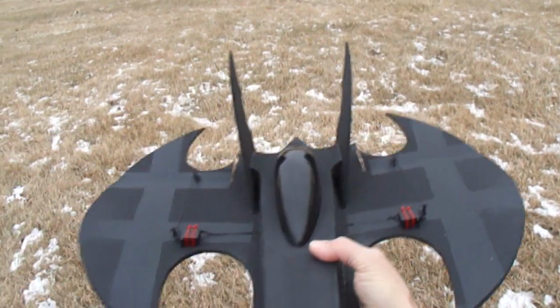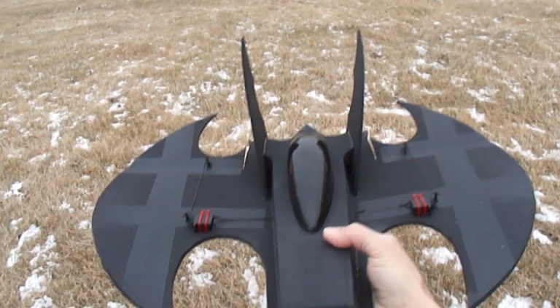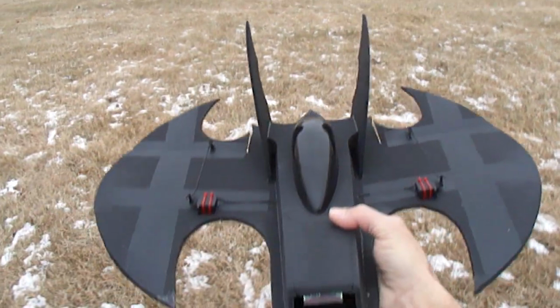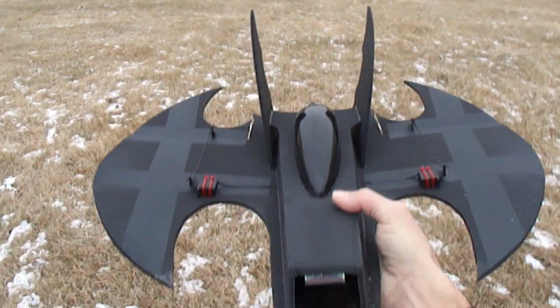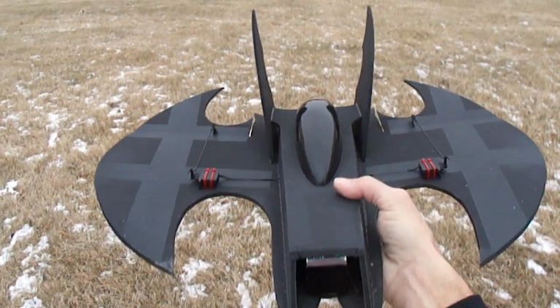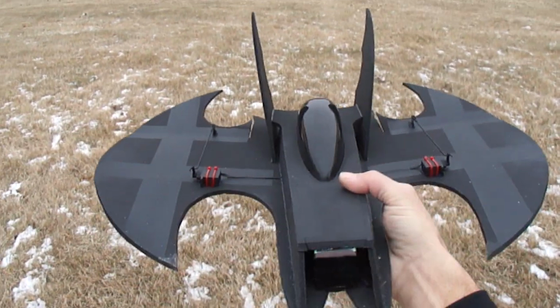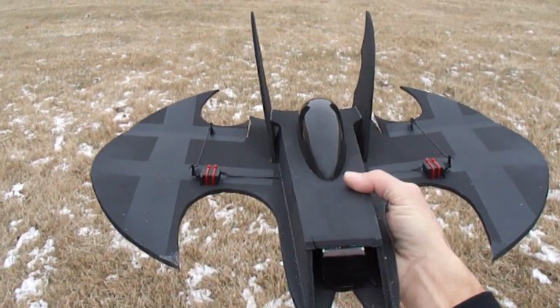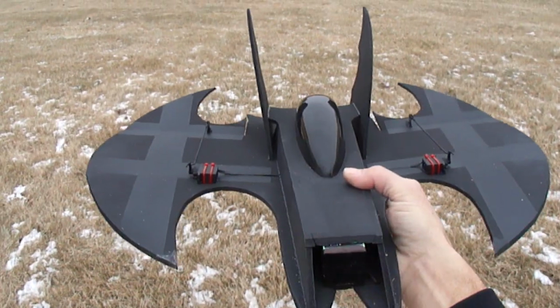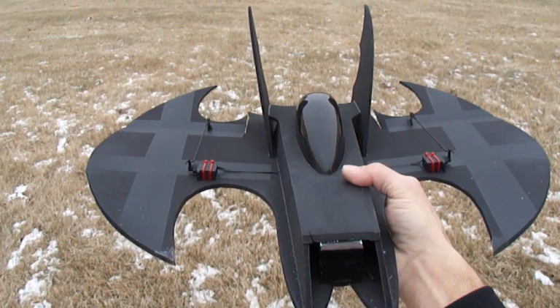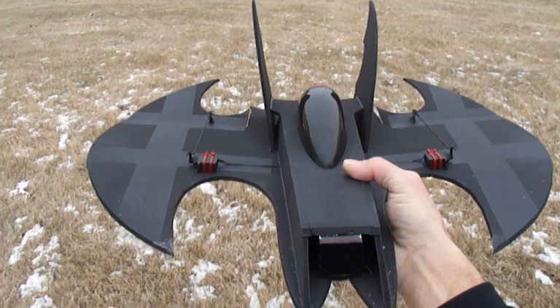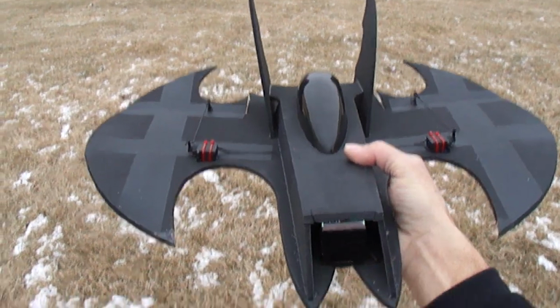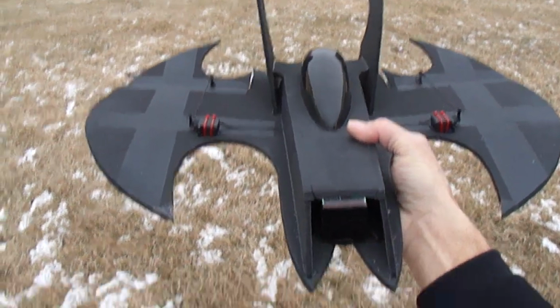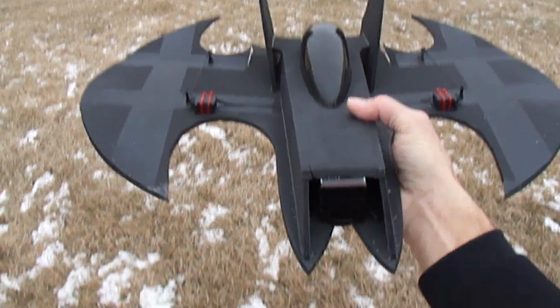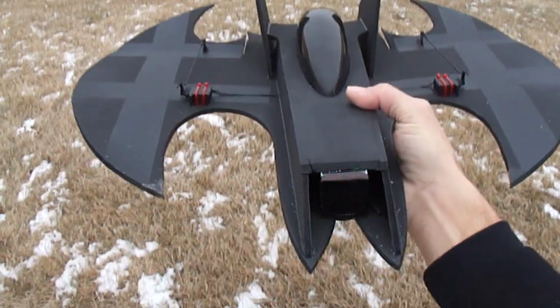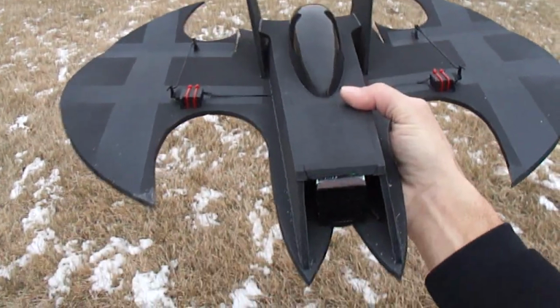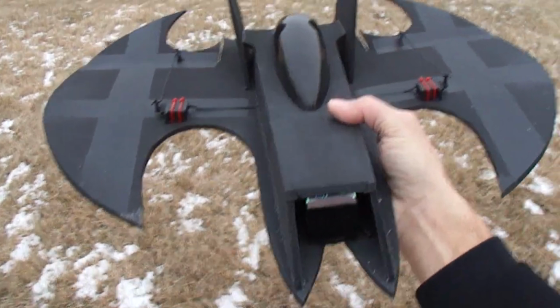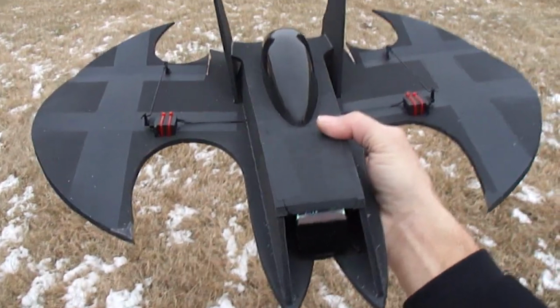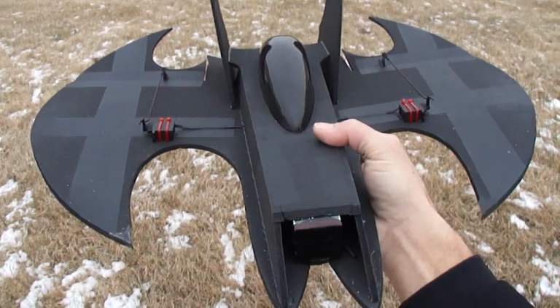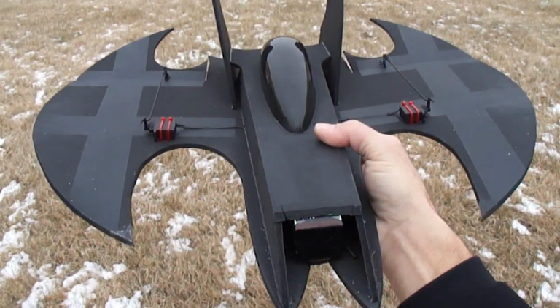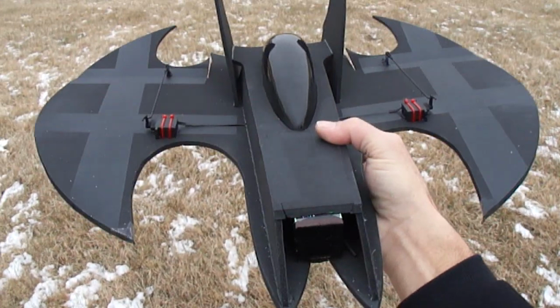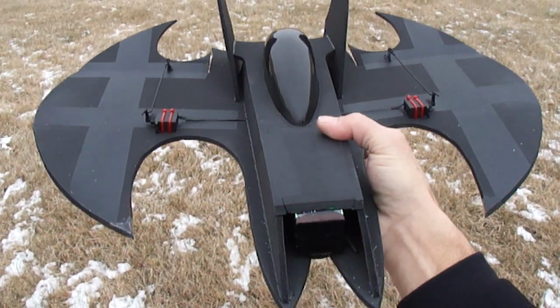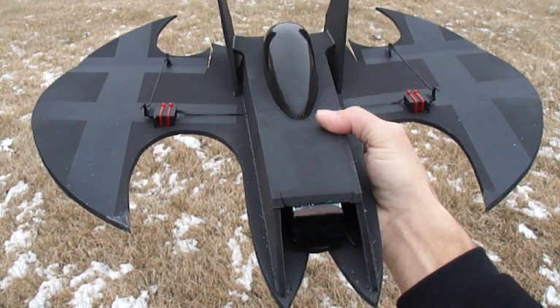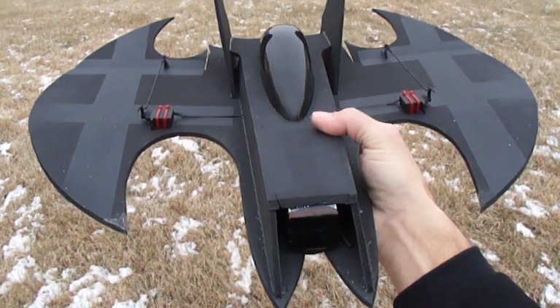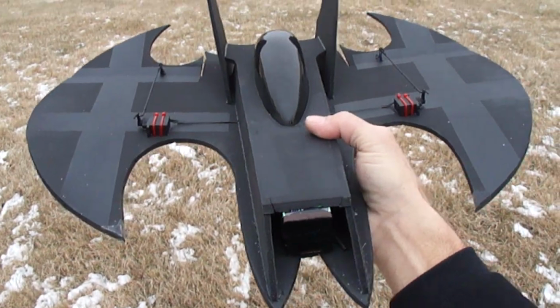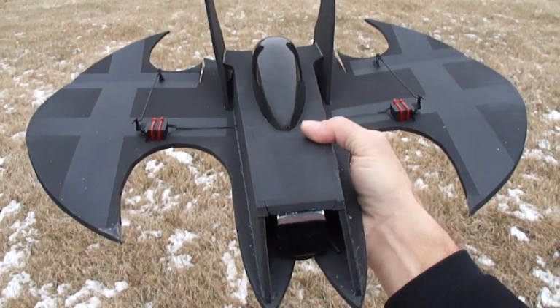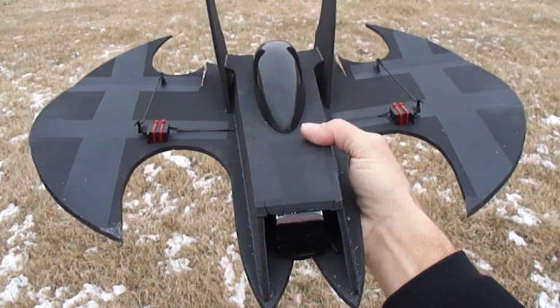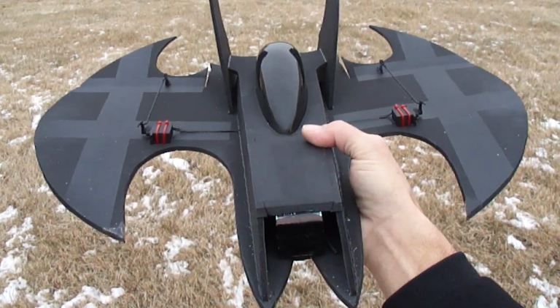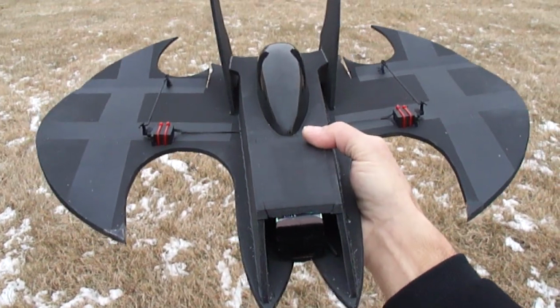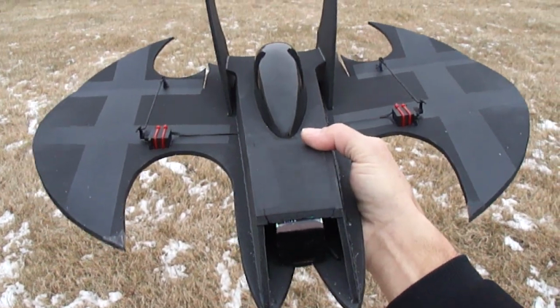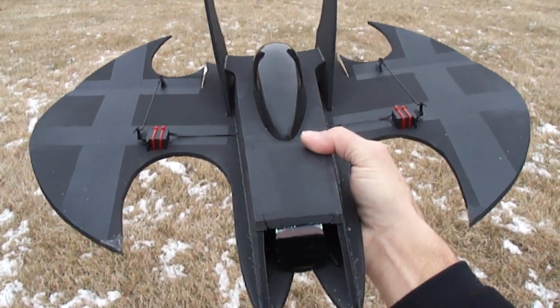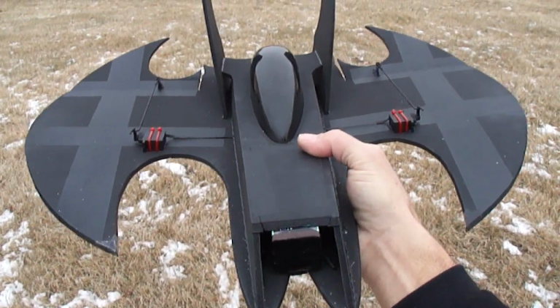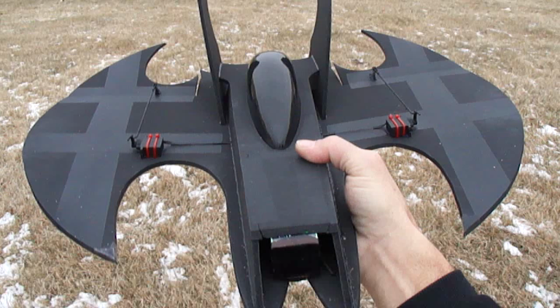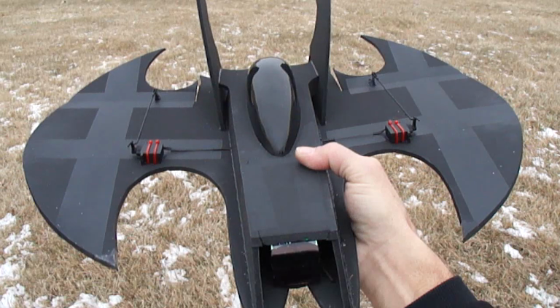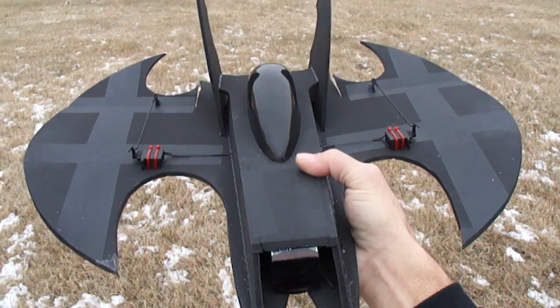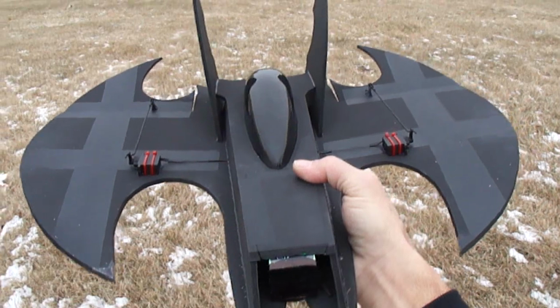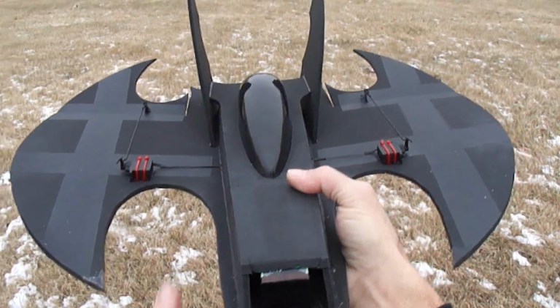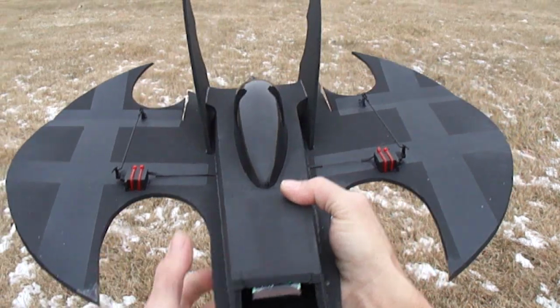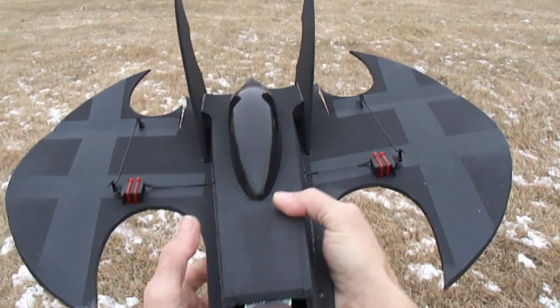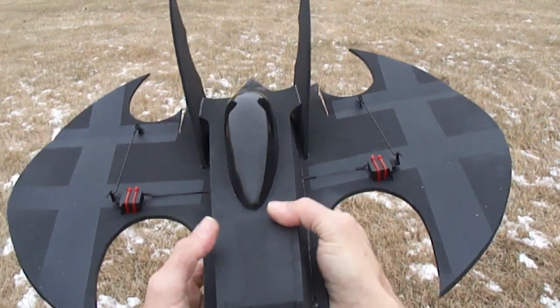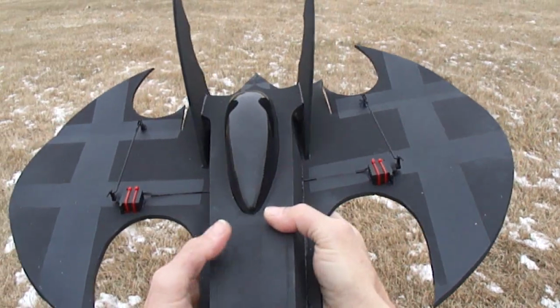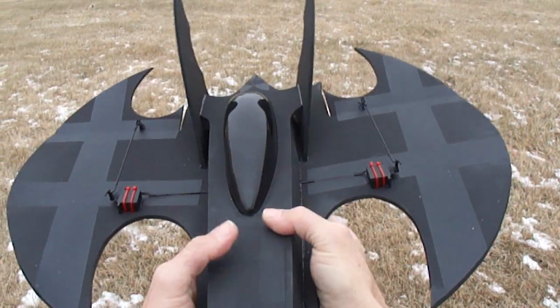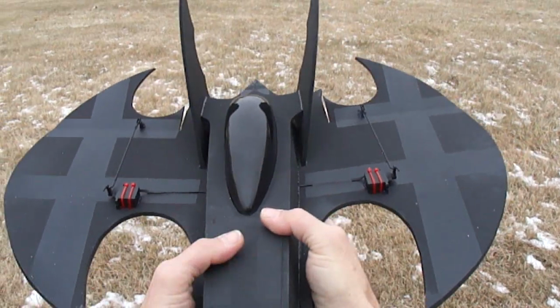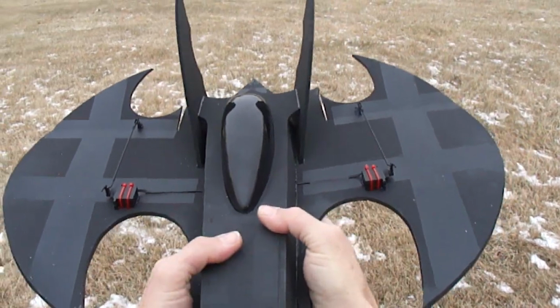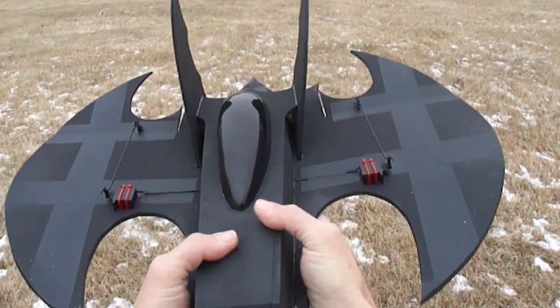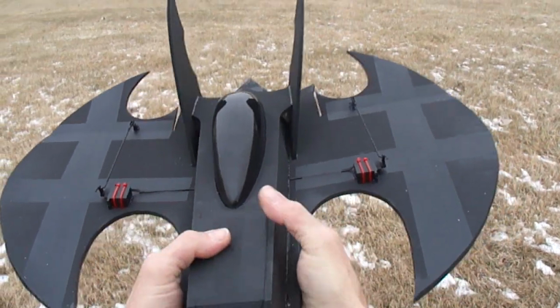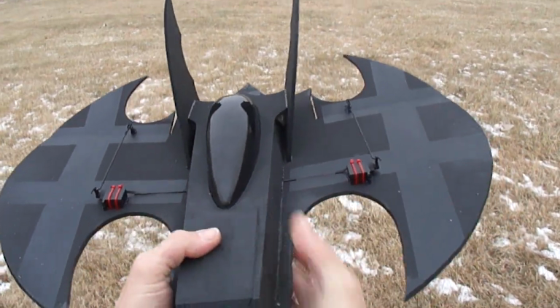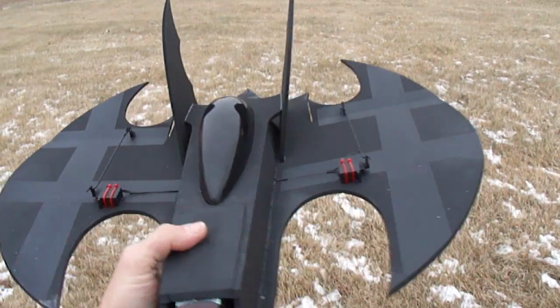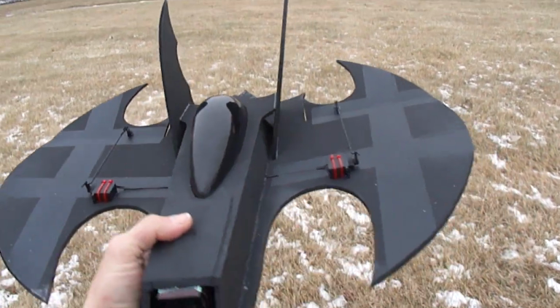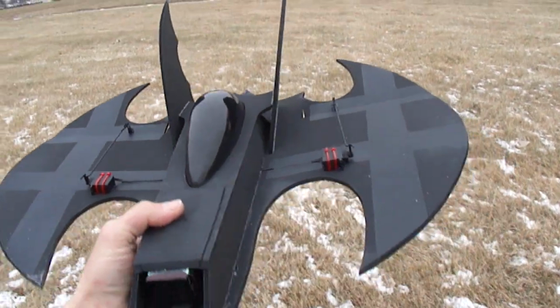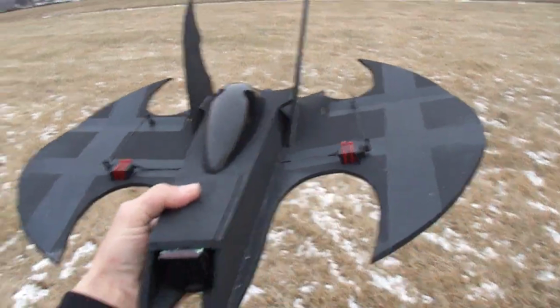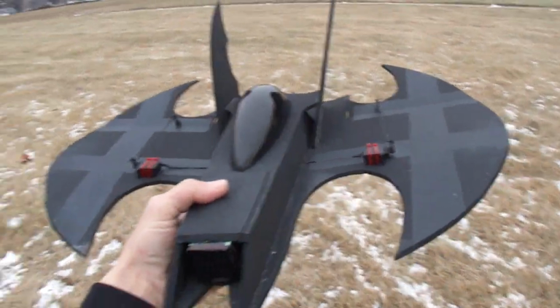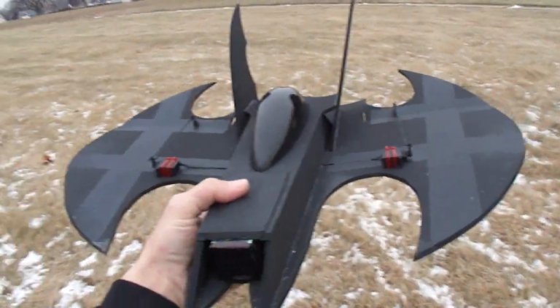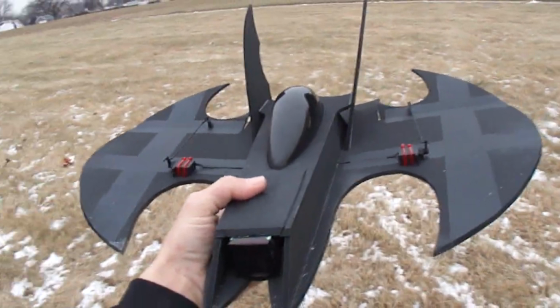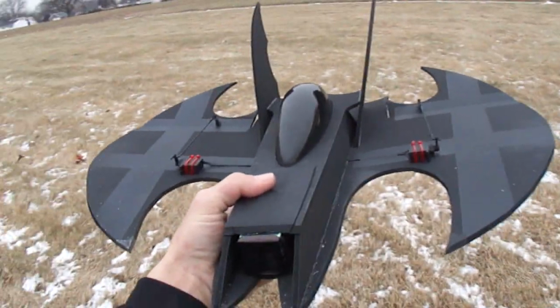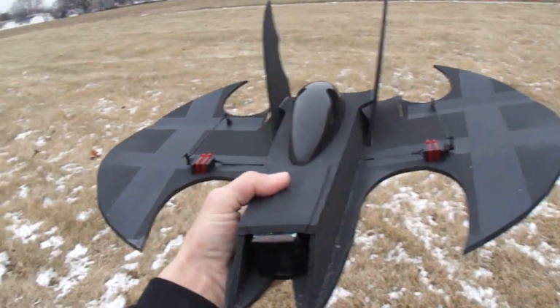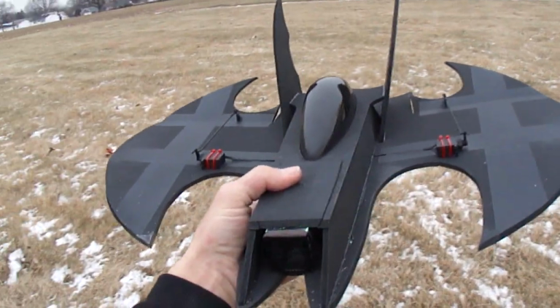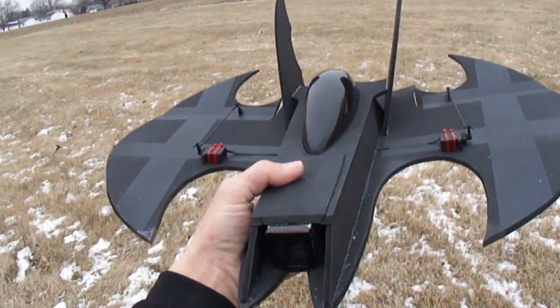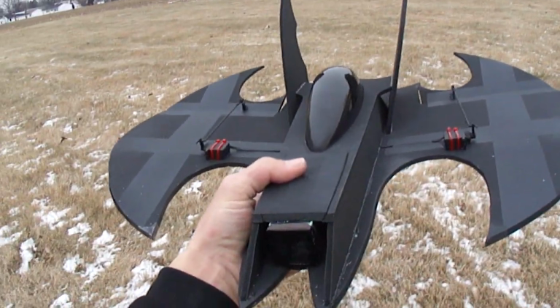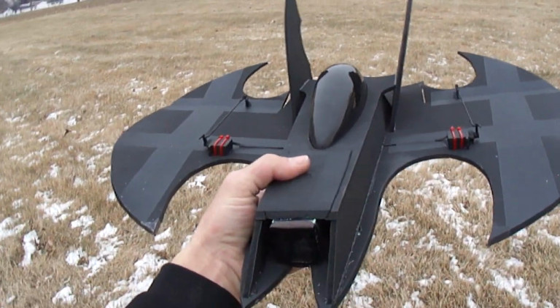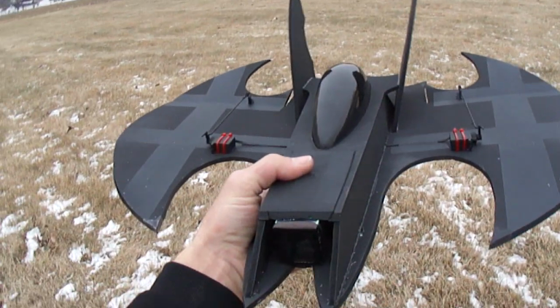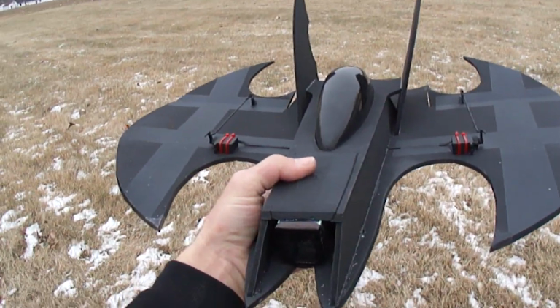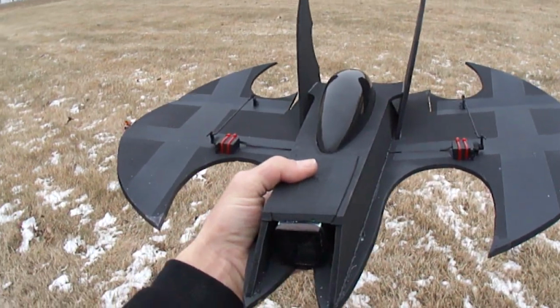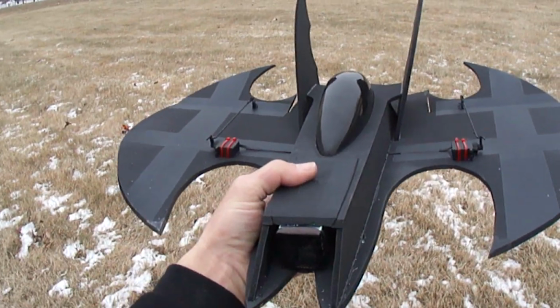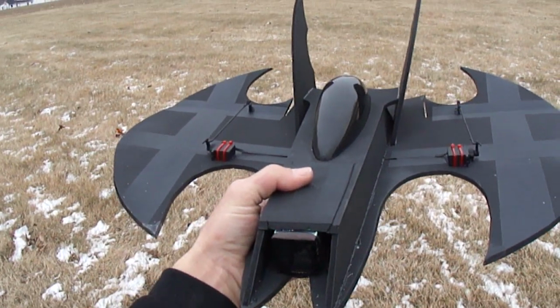Alright you guys, the Batwing turned out awesome. Make sure you get your plans. Over and out.